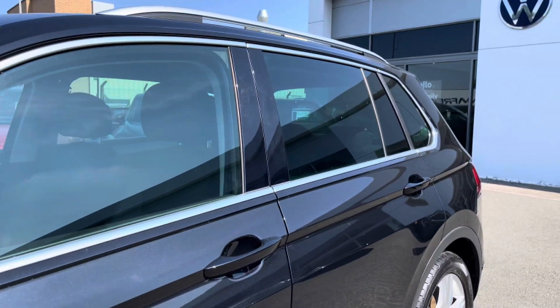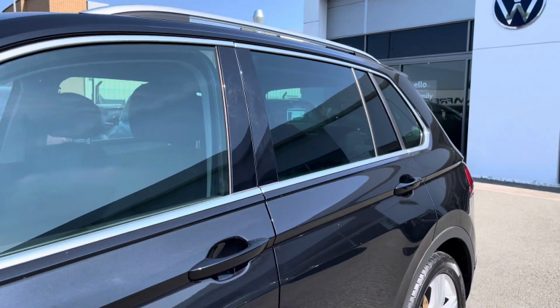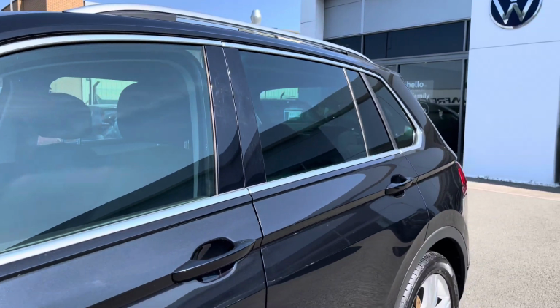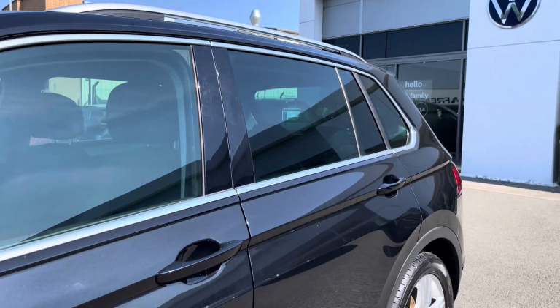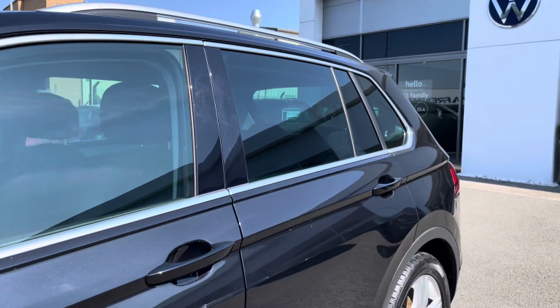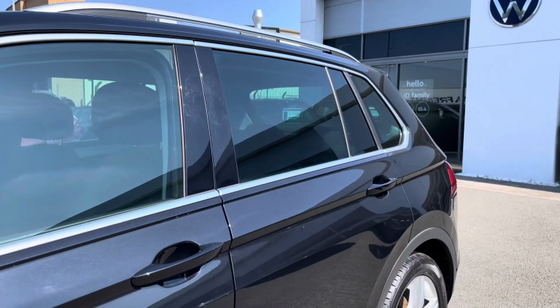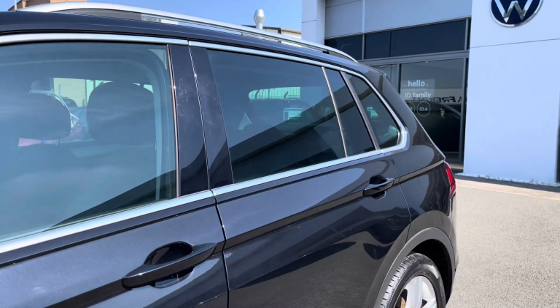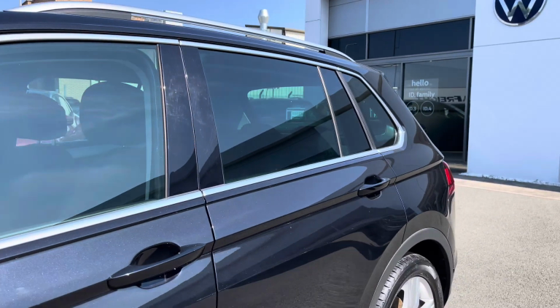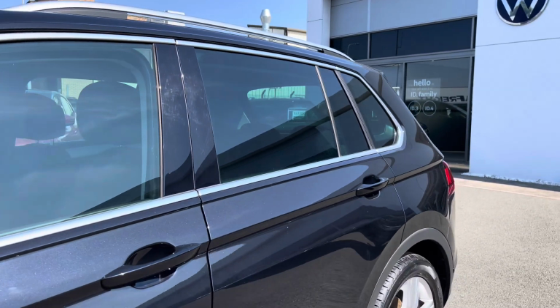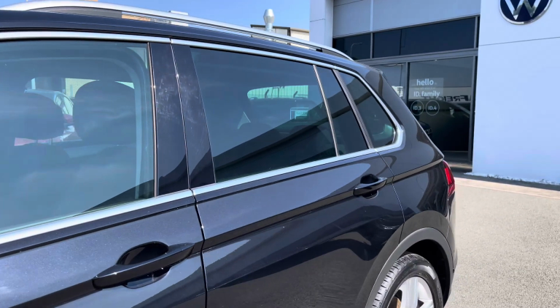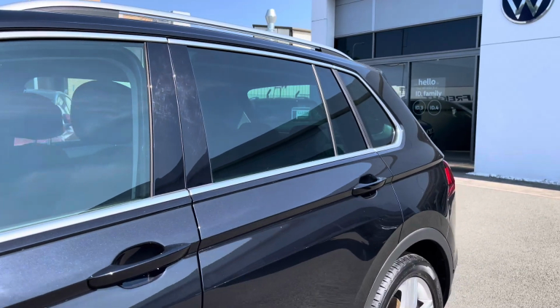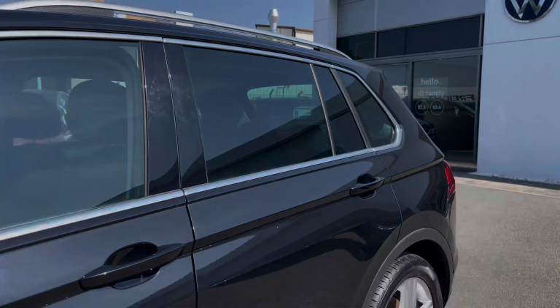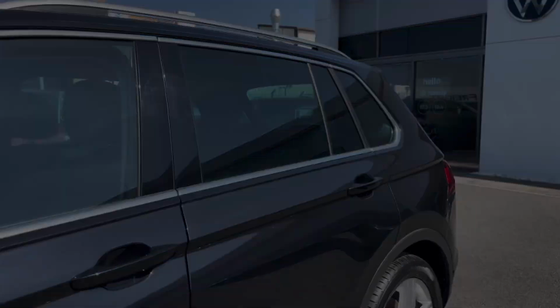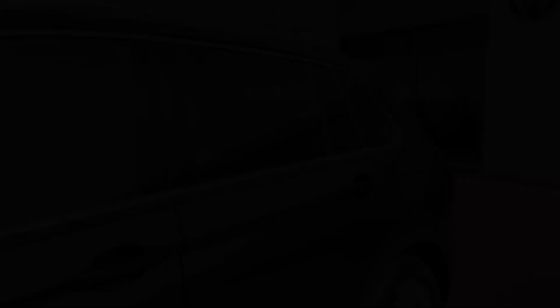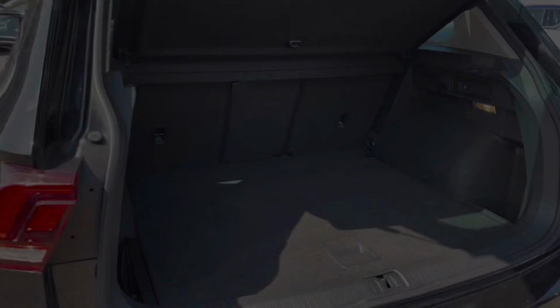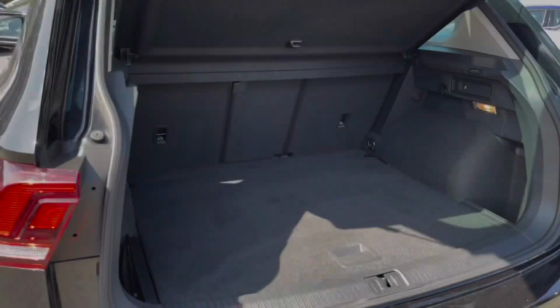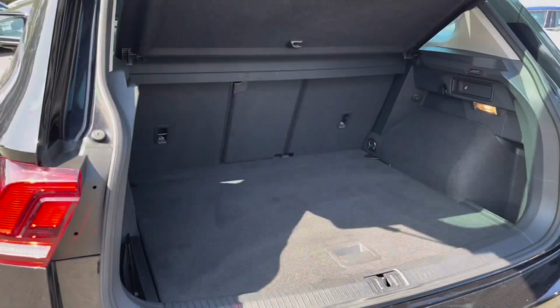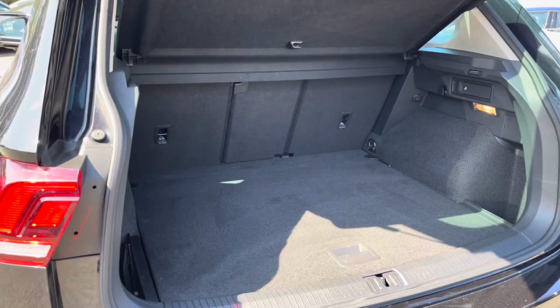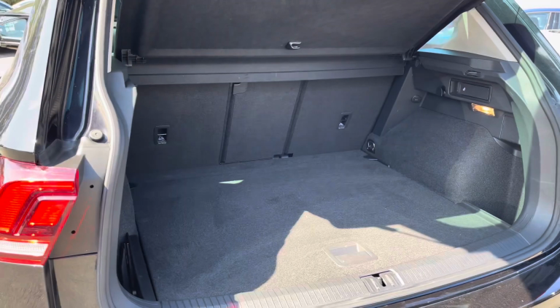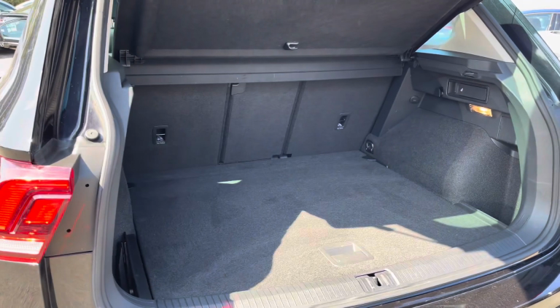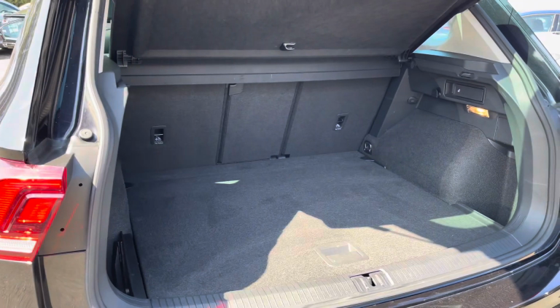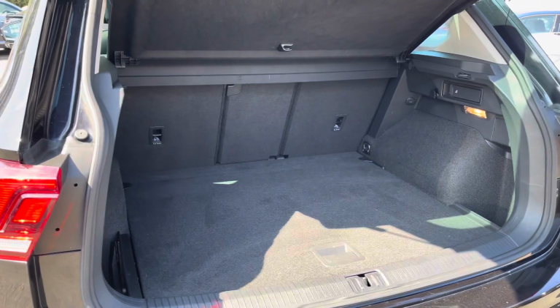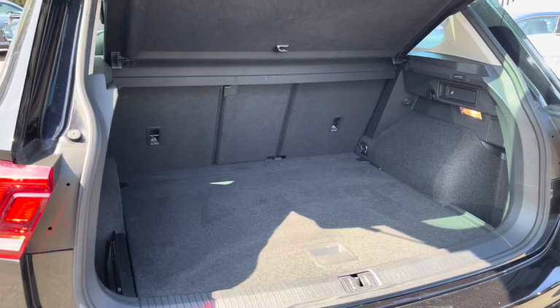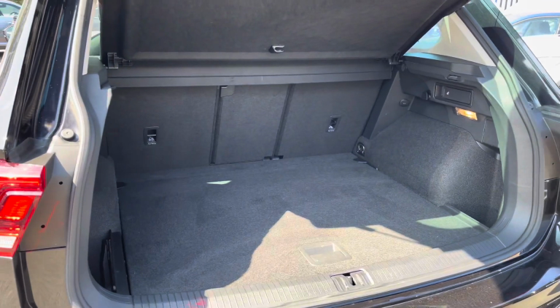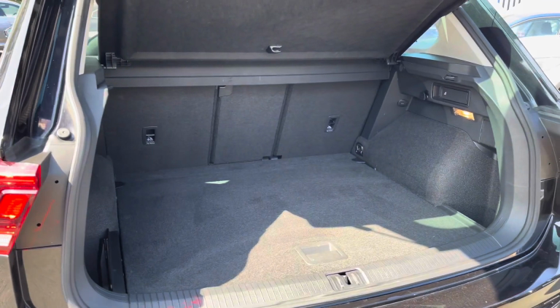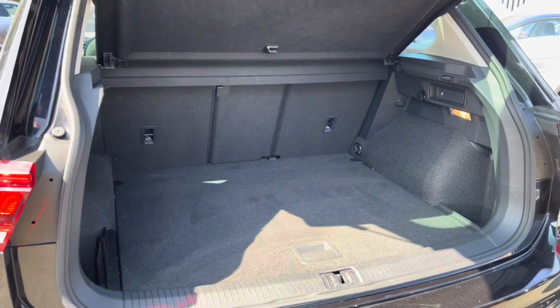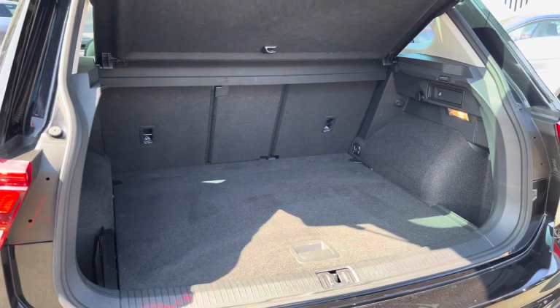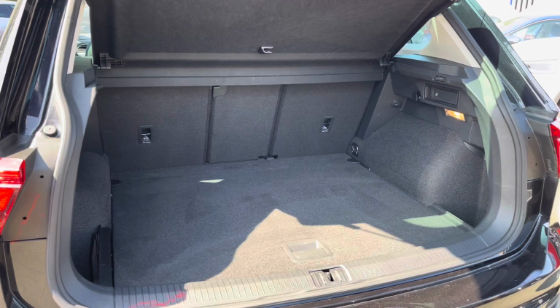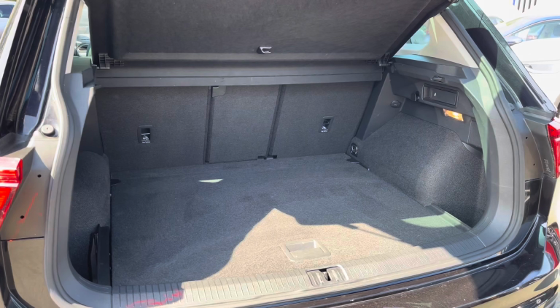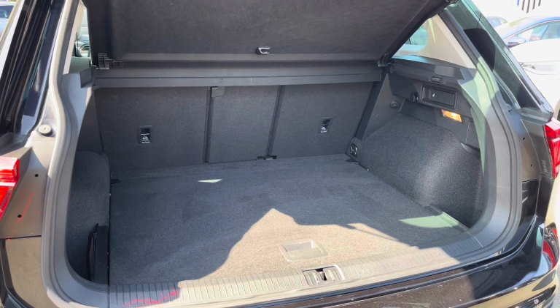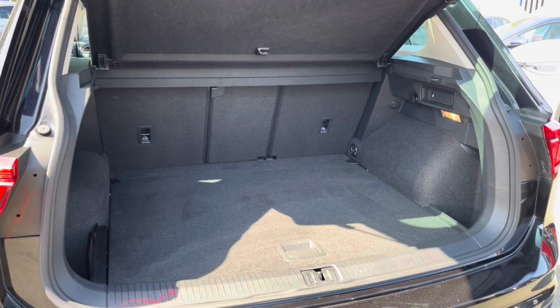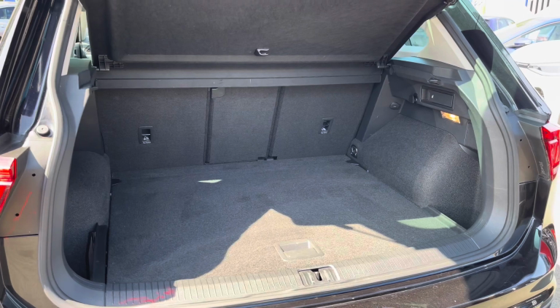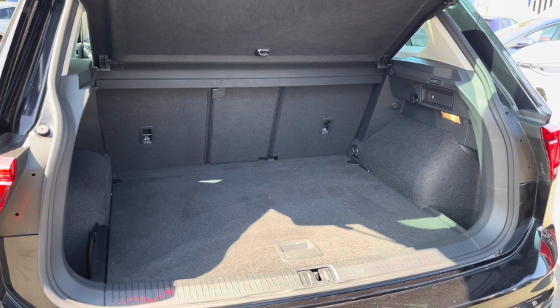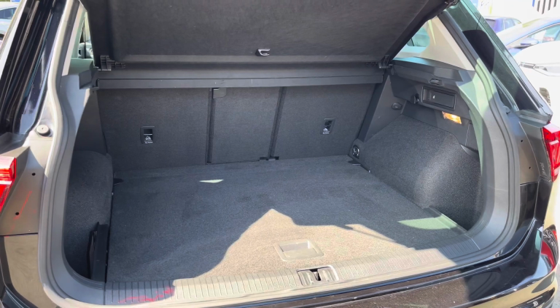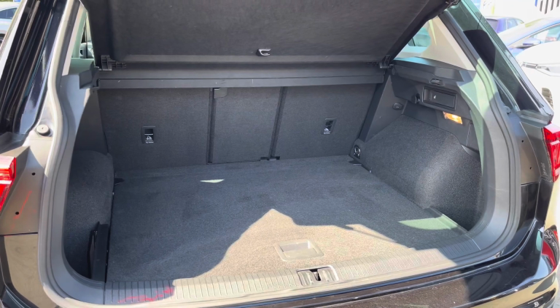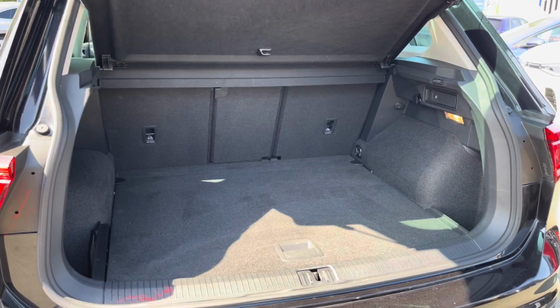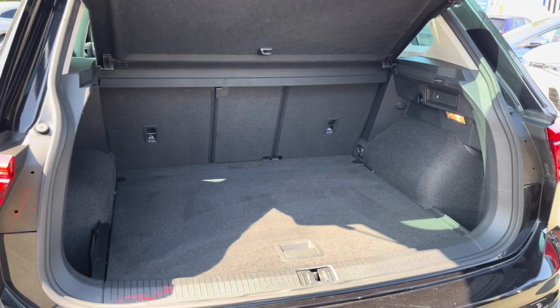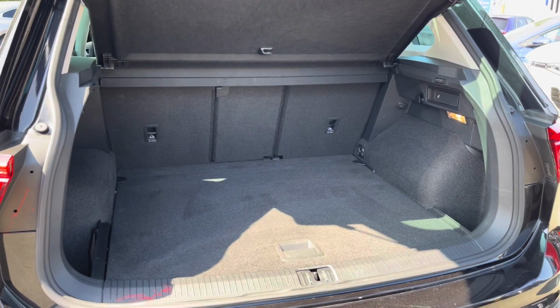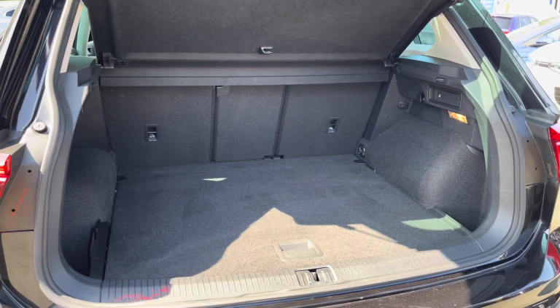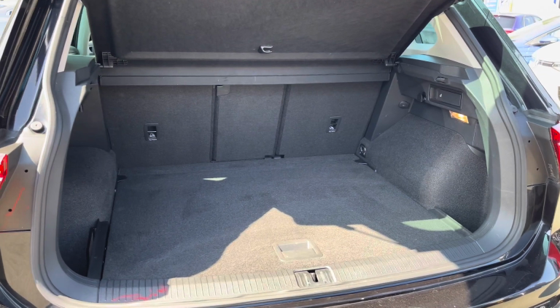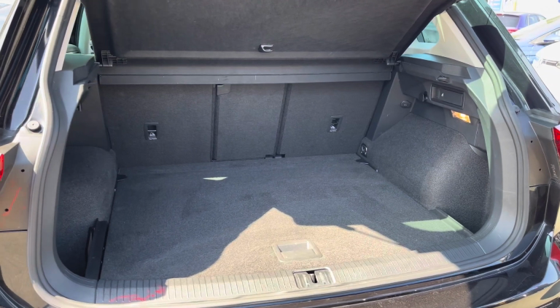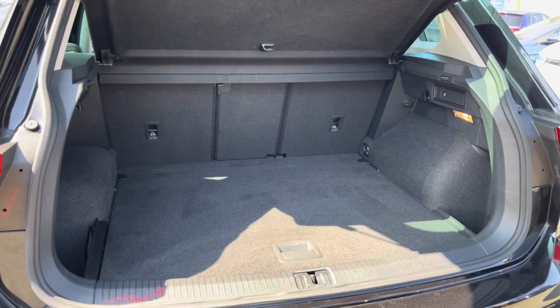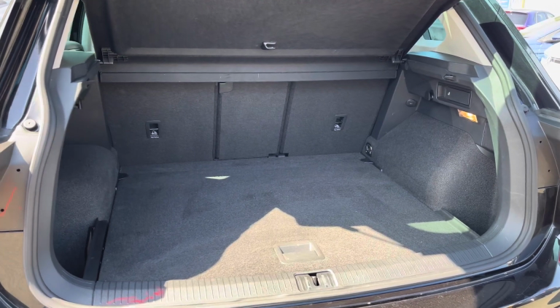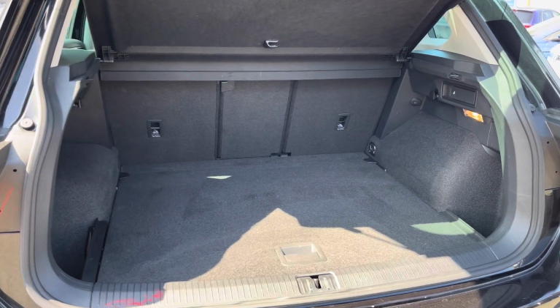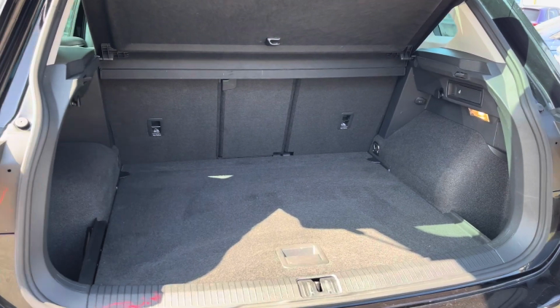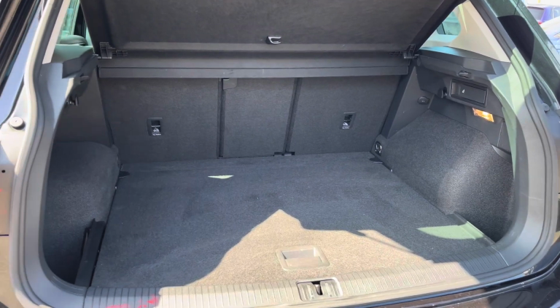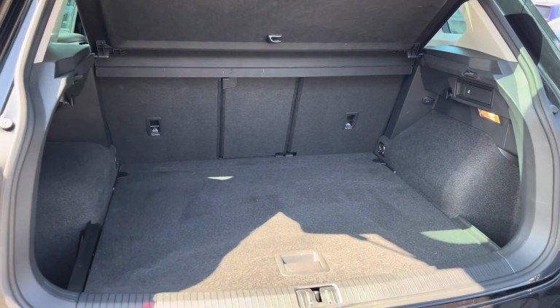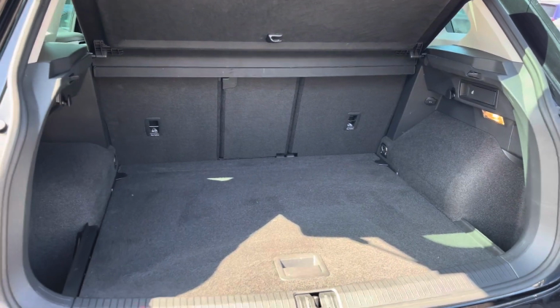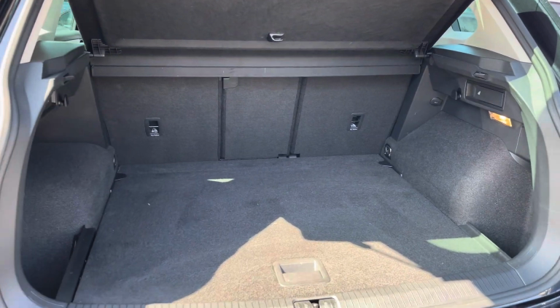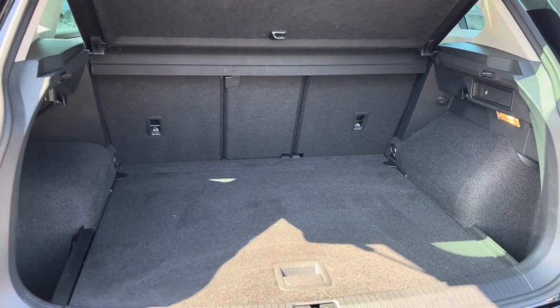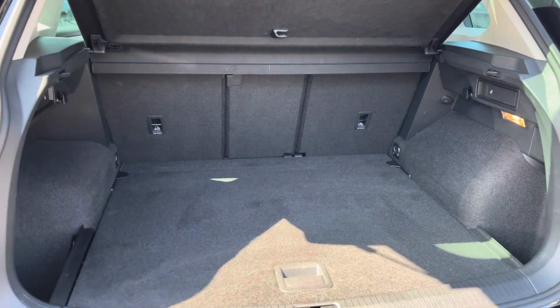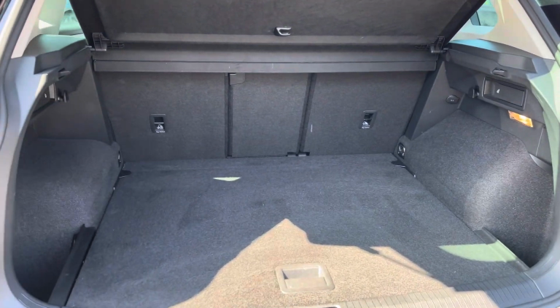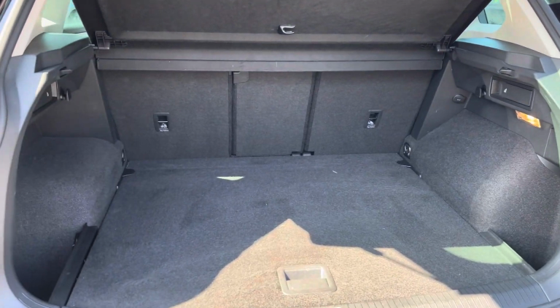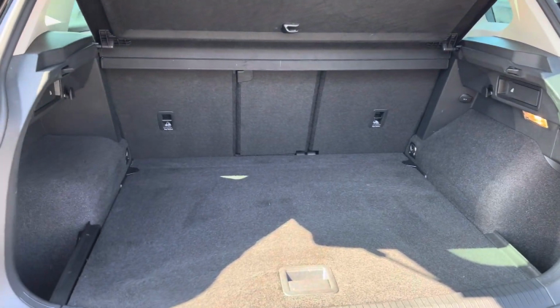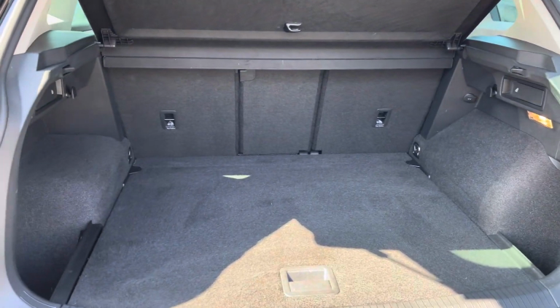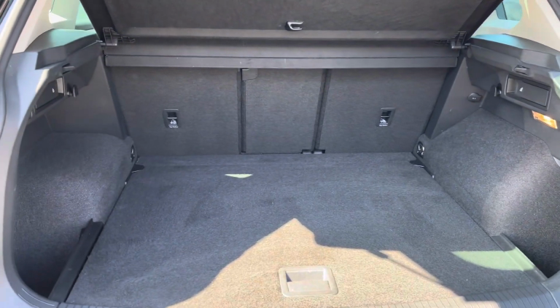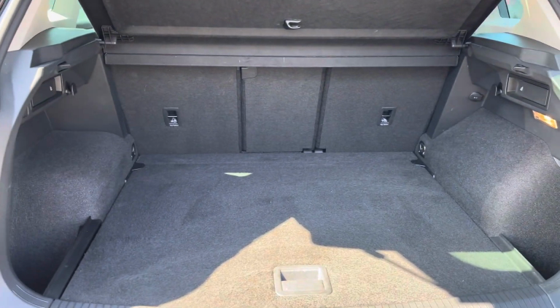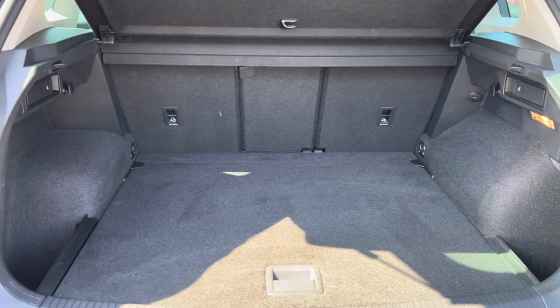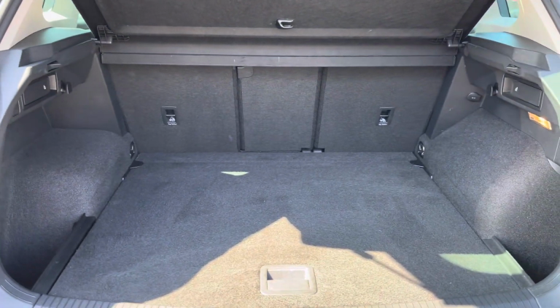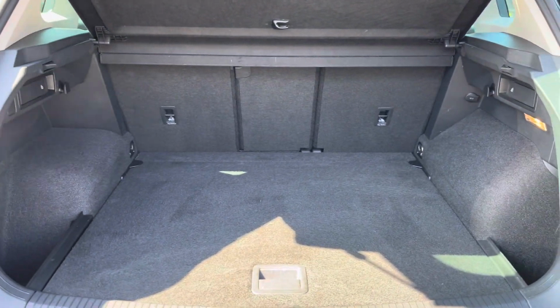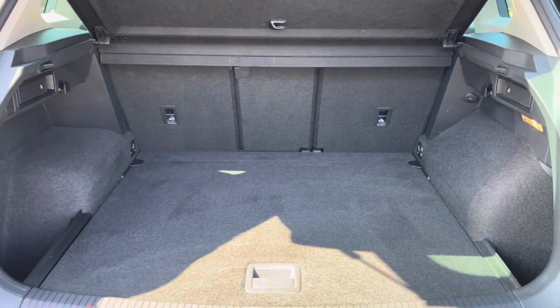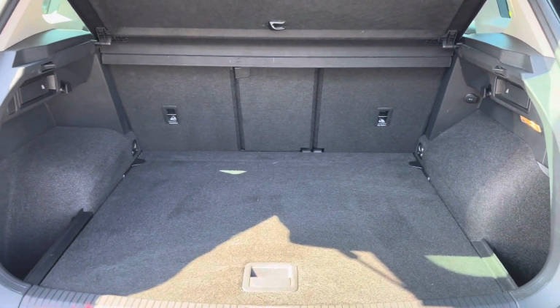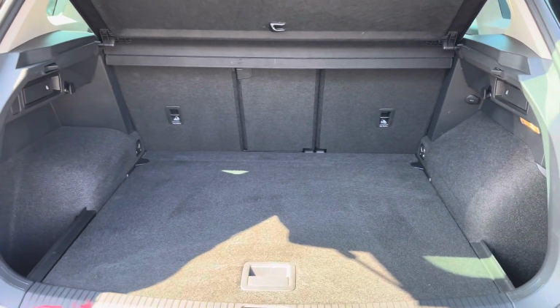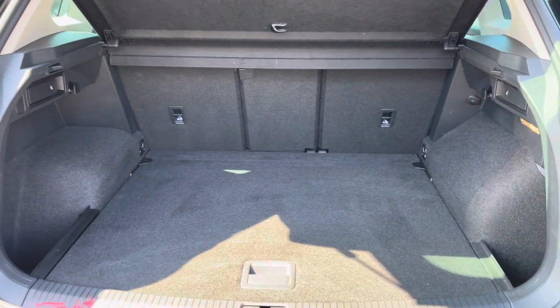There's a huge amount of boot space available with split folding seats, so plenty of room for multiple large suitcases or any further luggage.